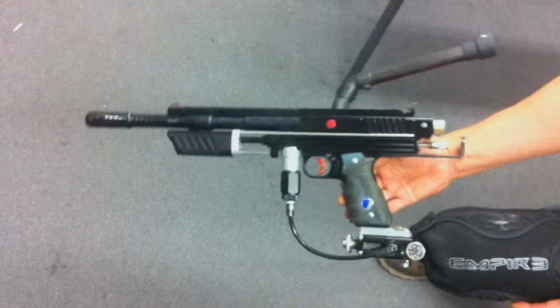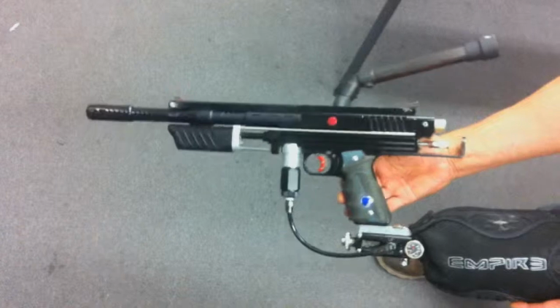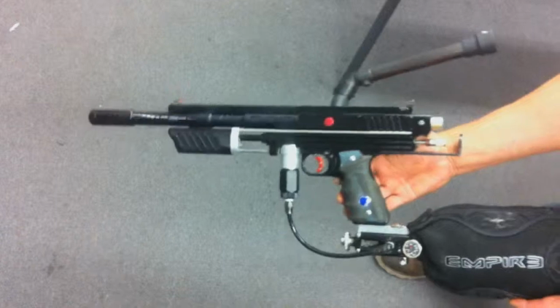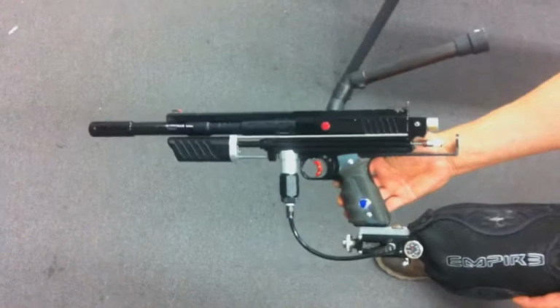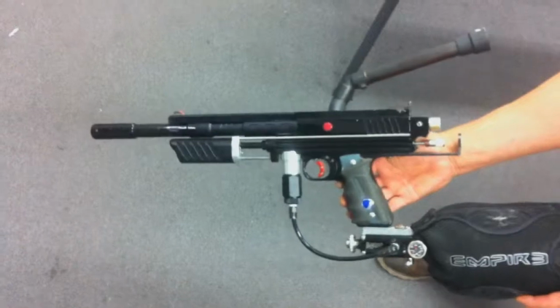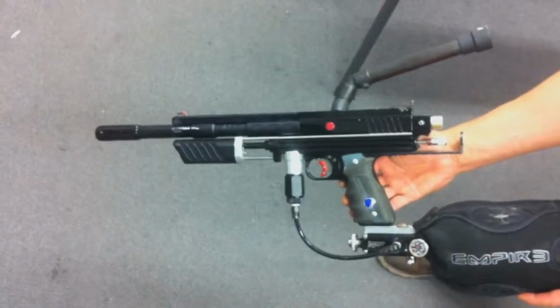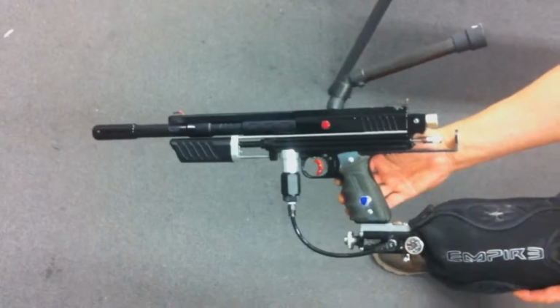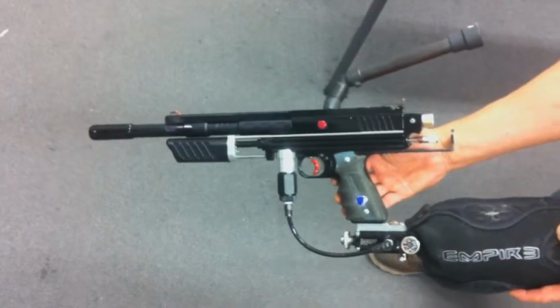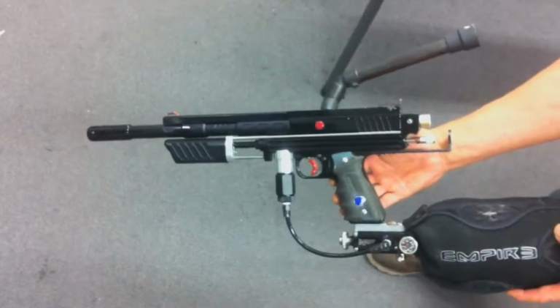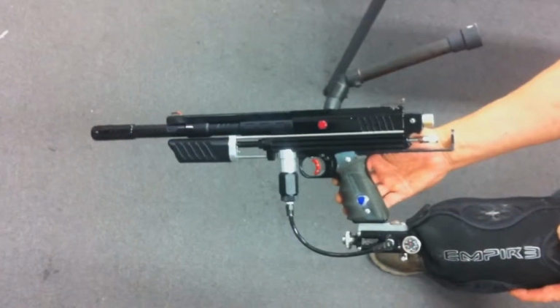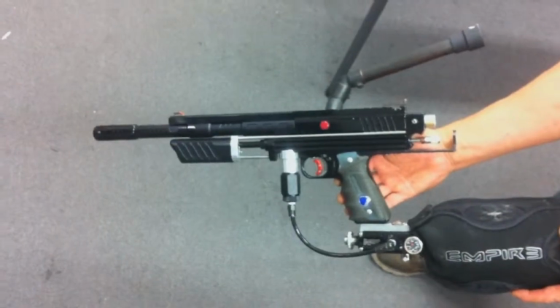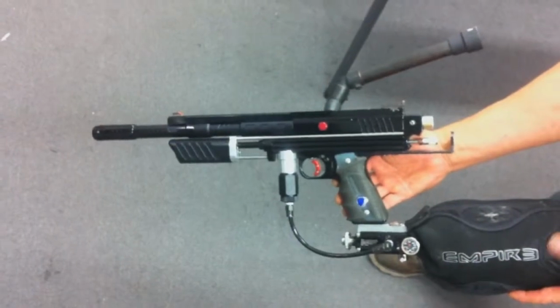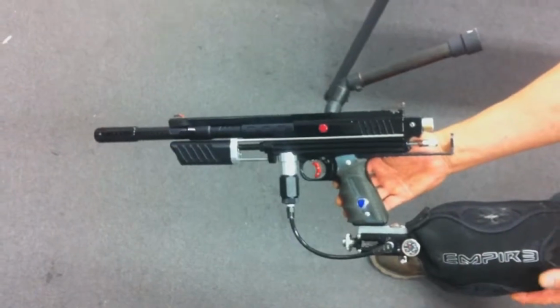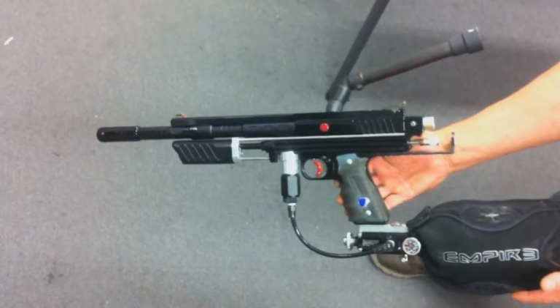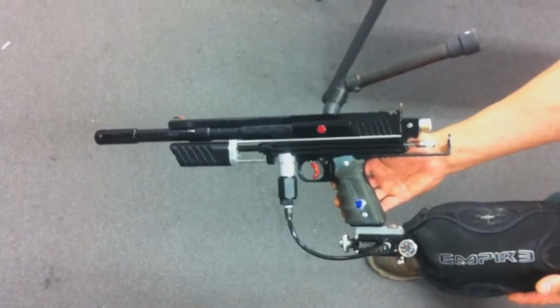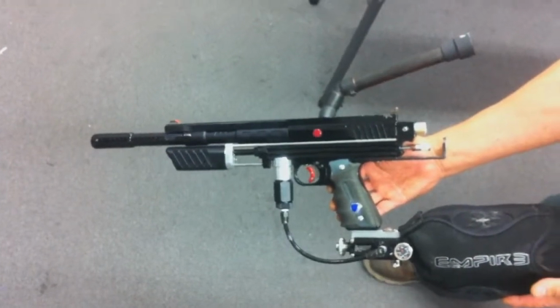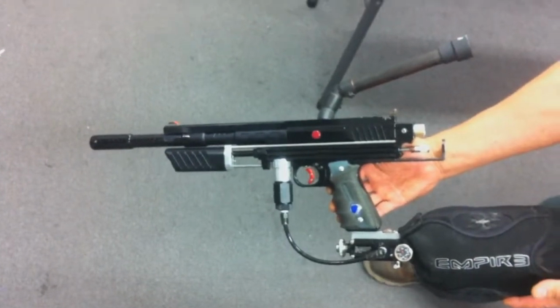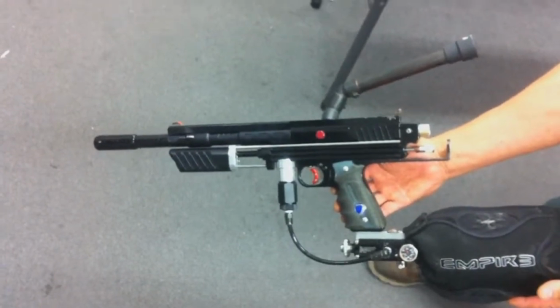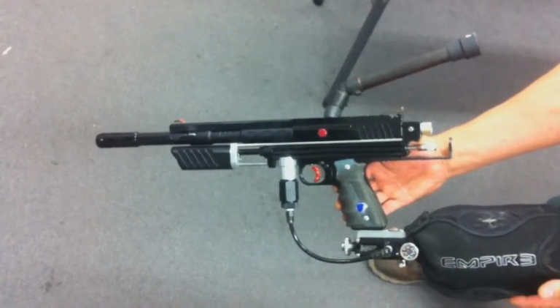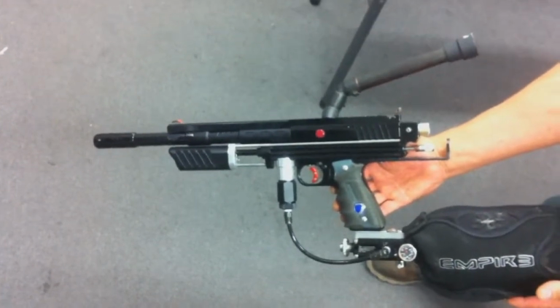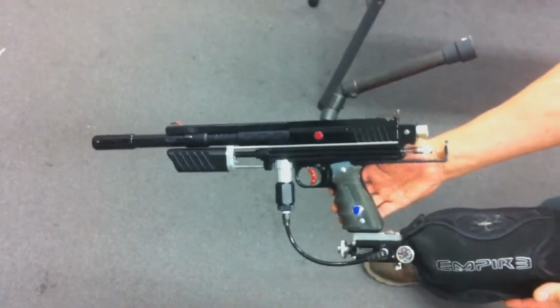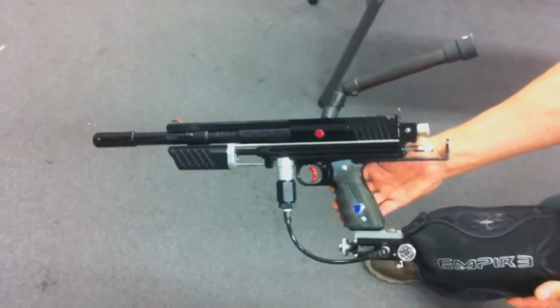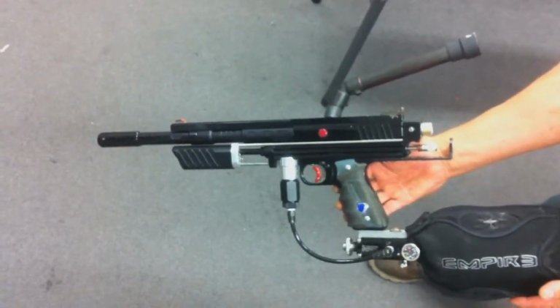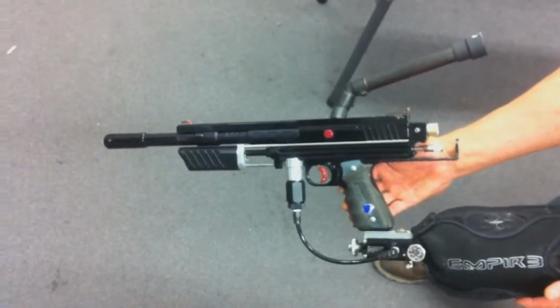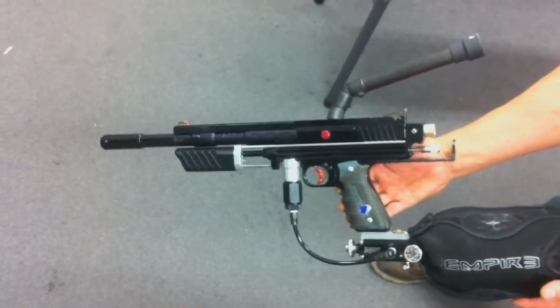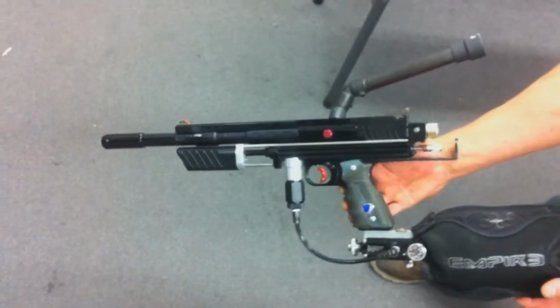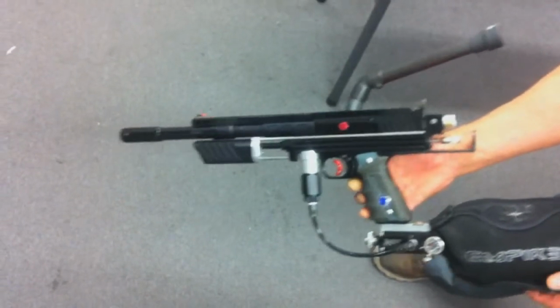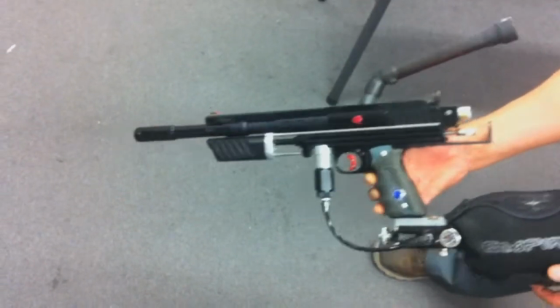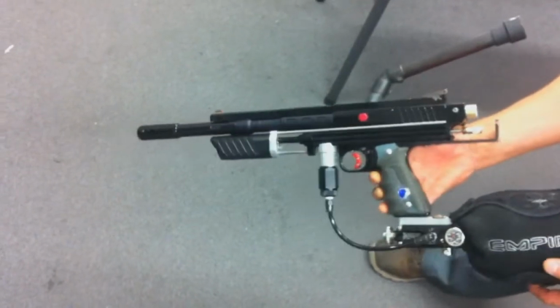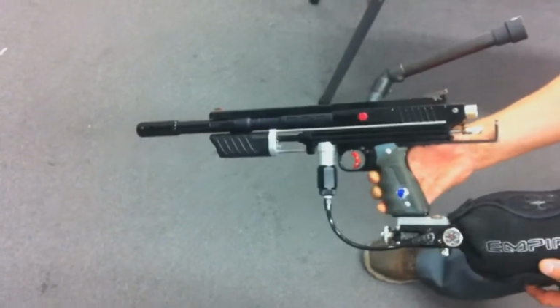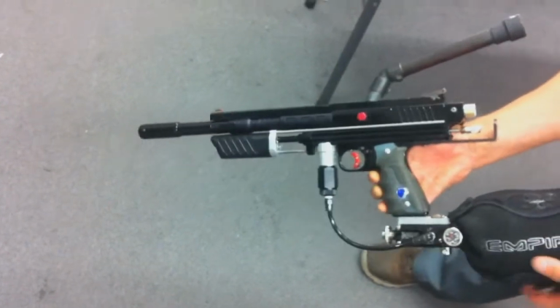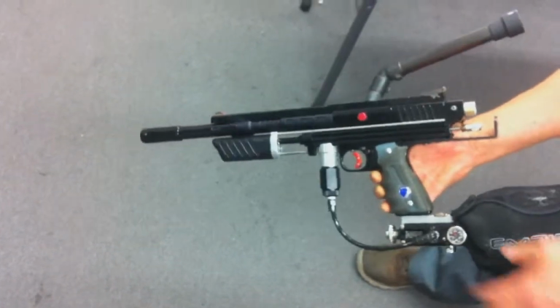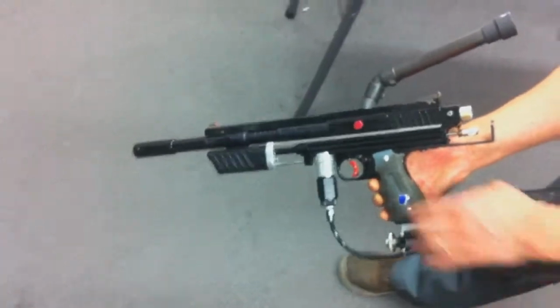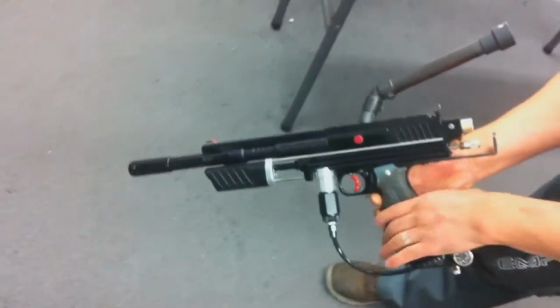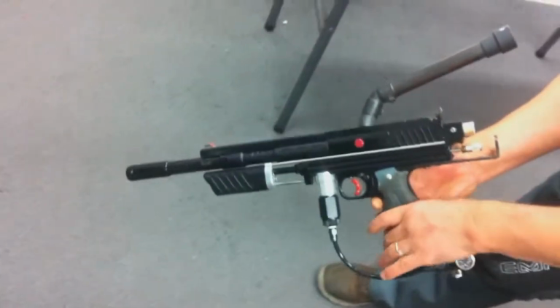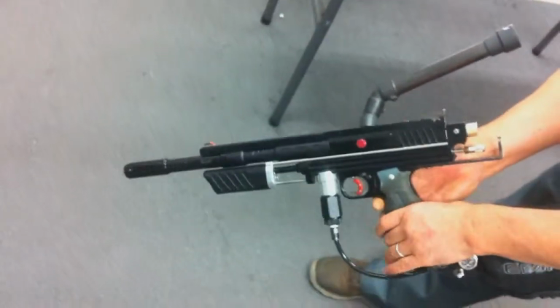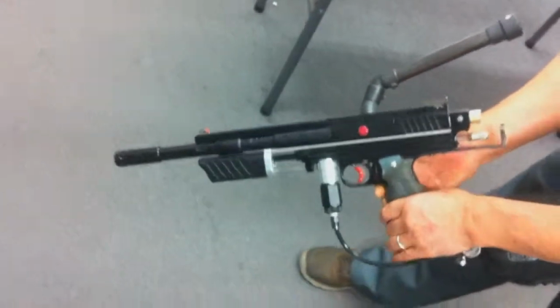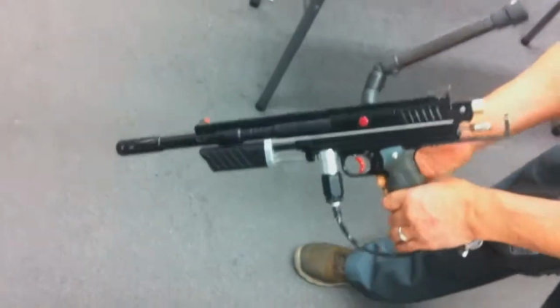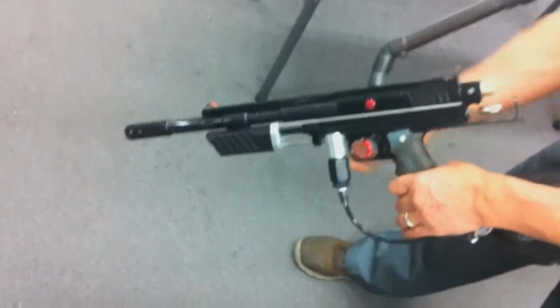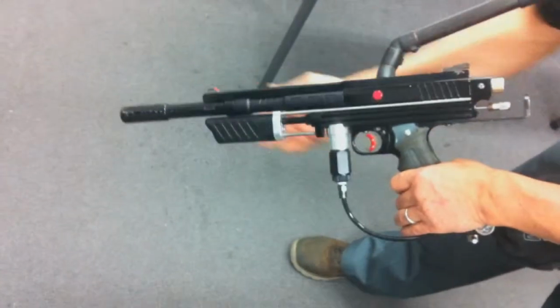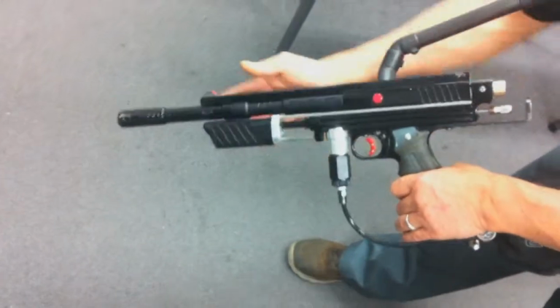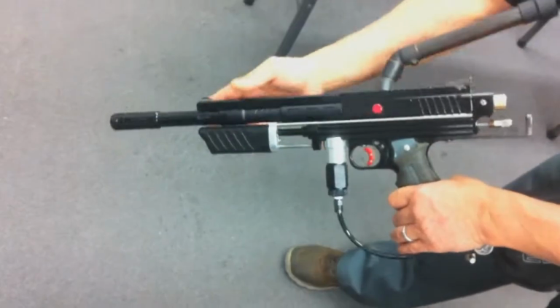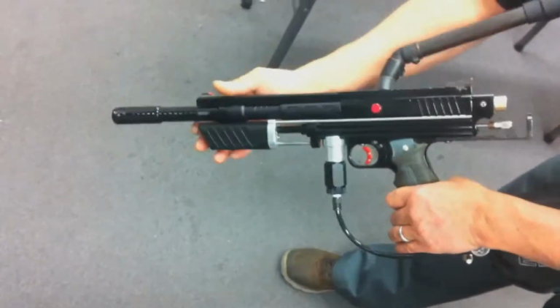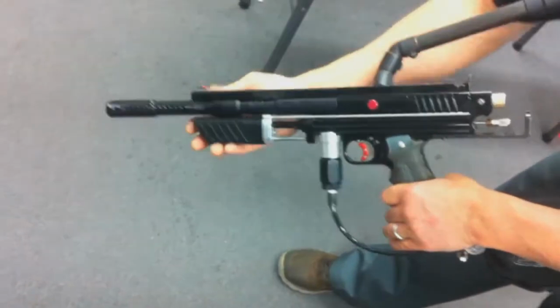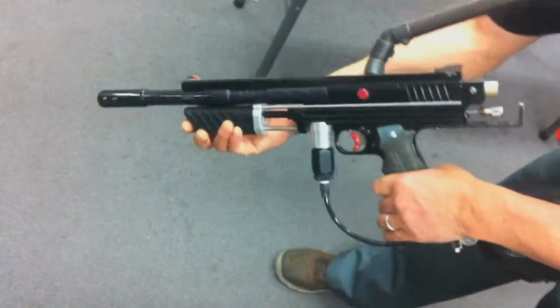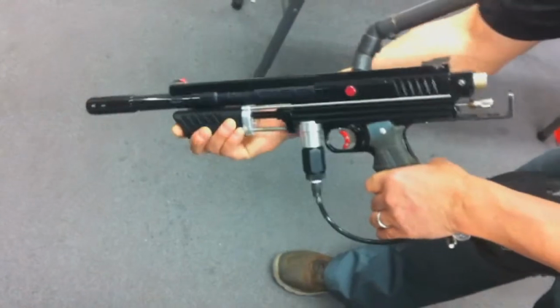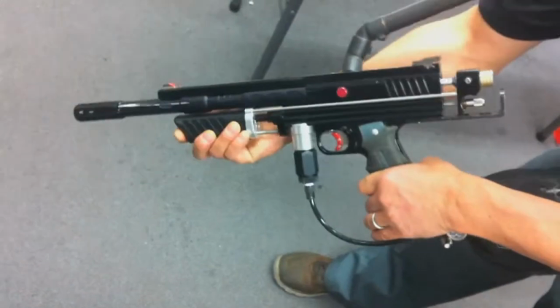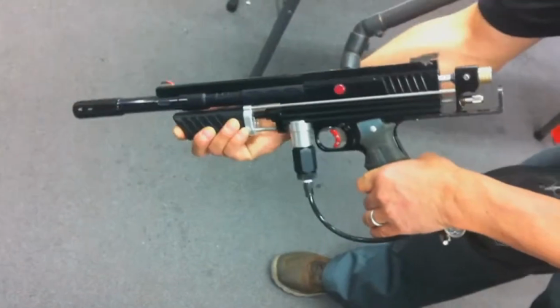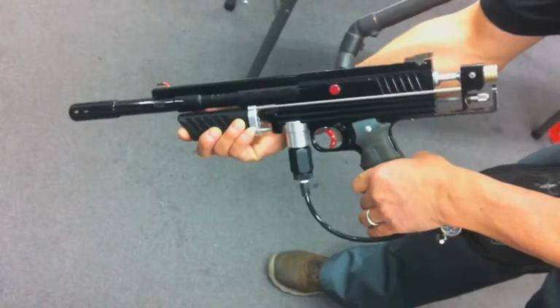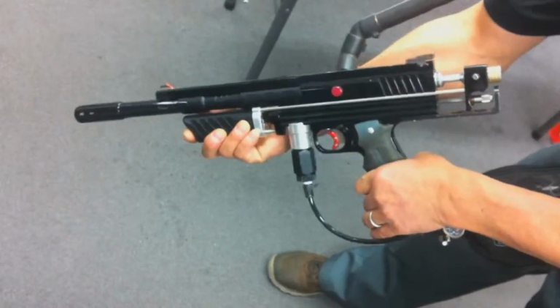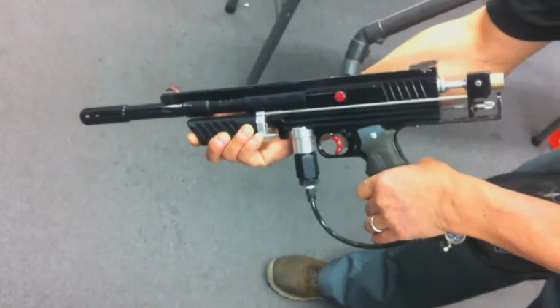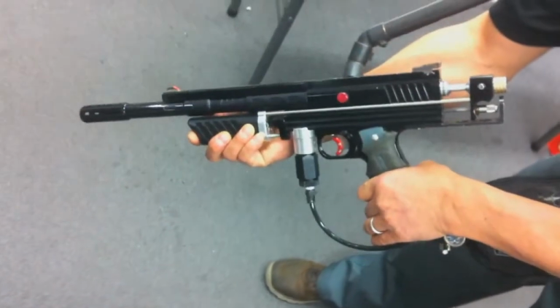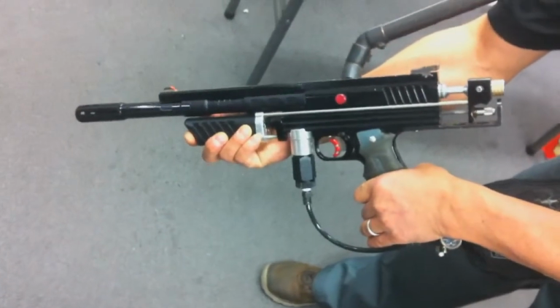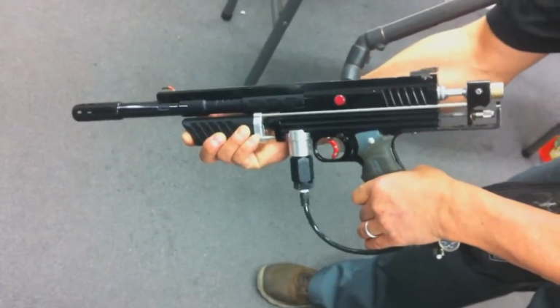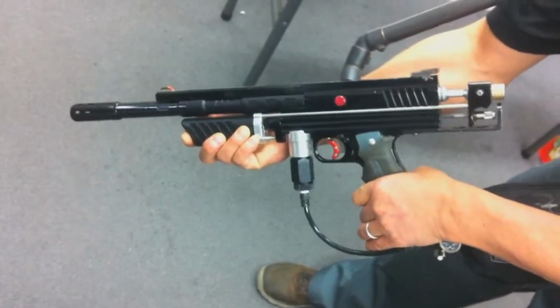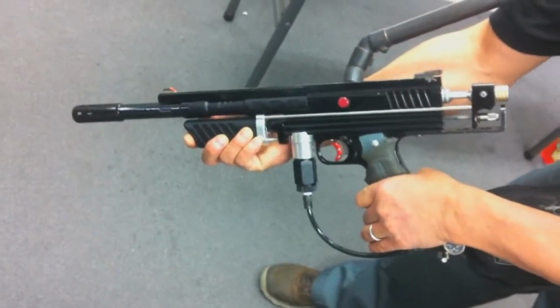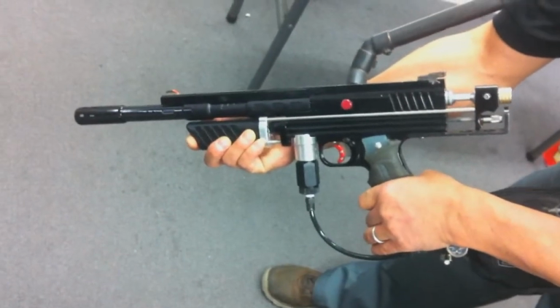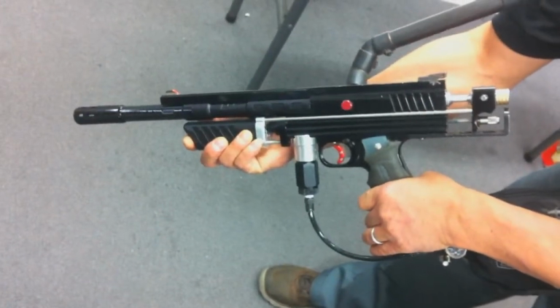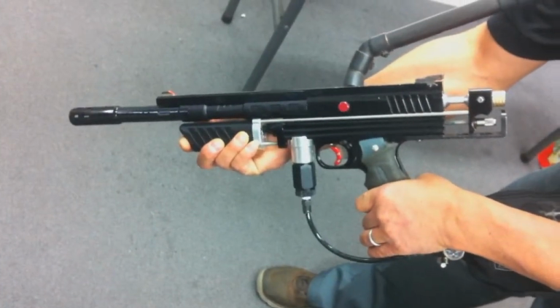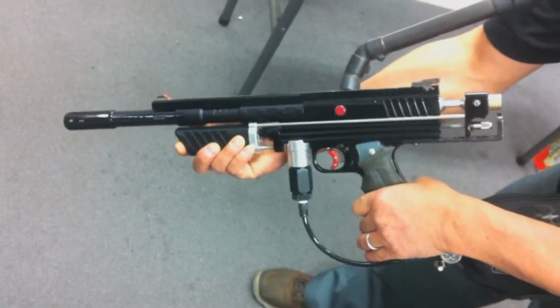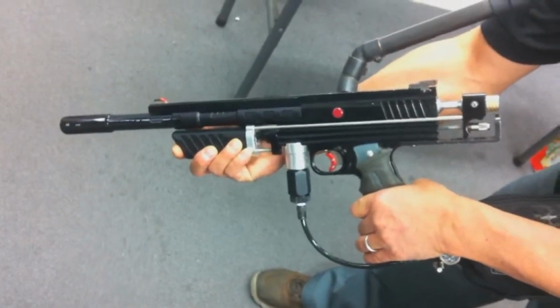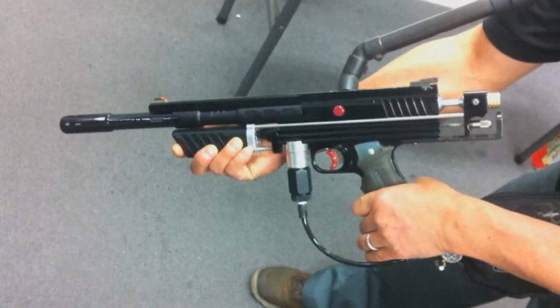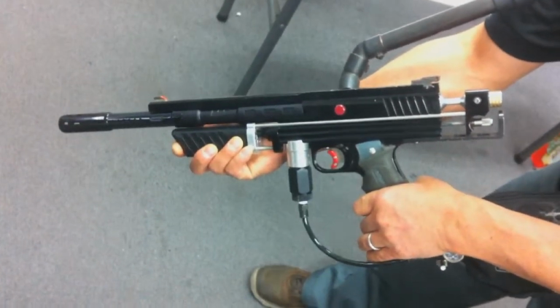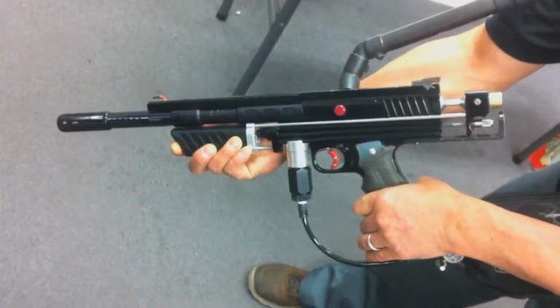You can pump it if you want. Yeah, pump it. Pump it a little bit. Cool.